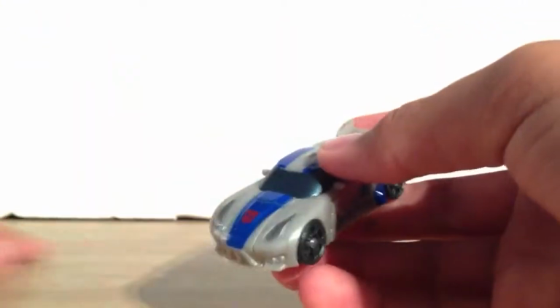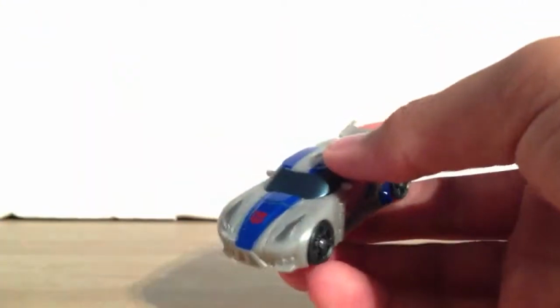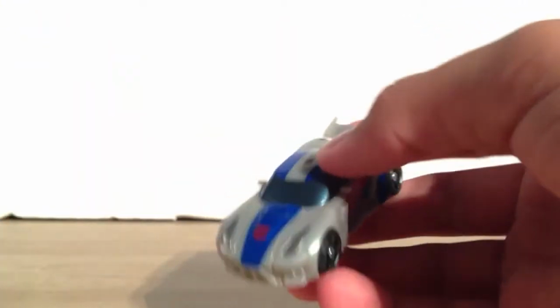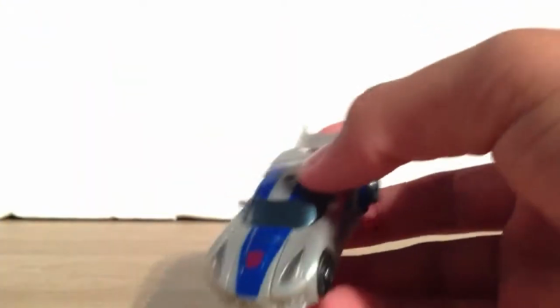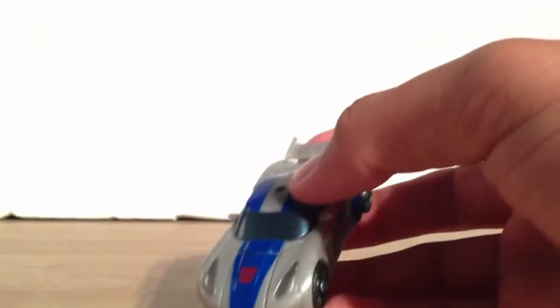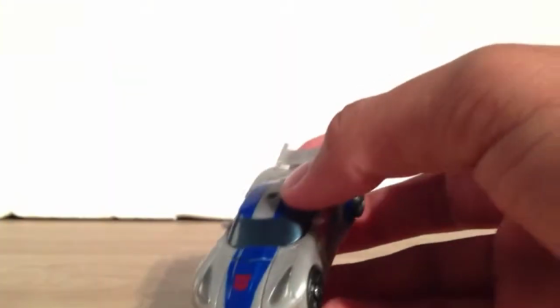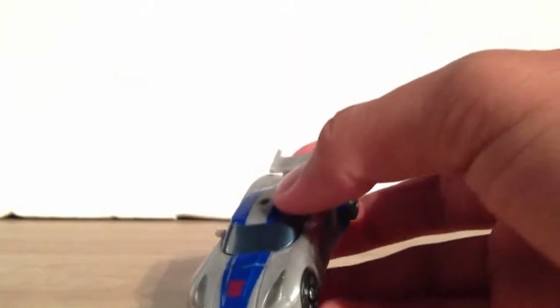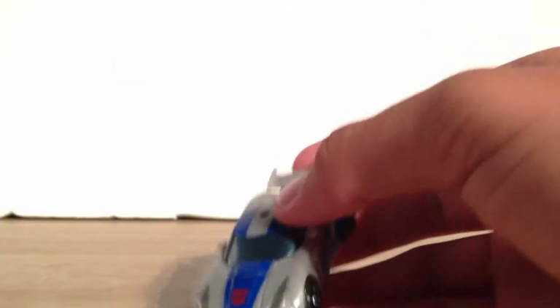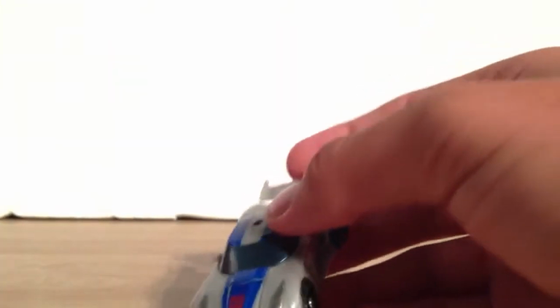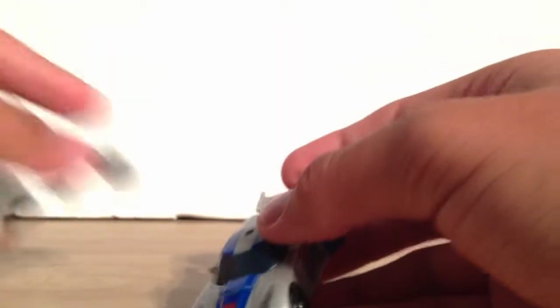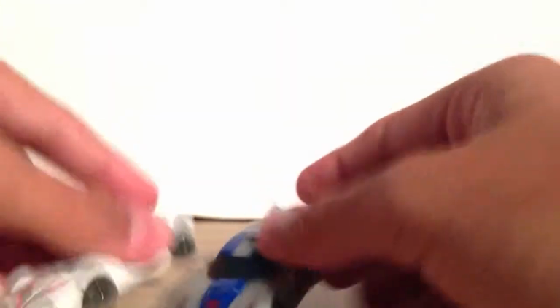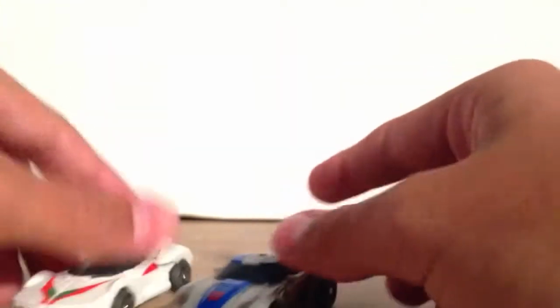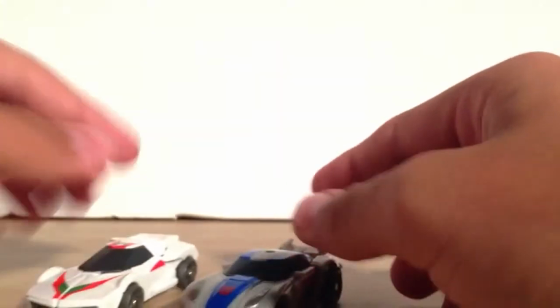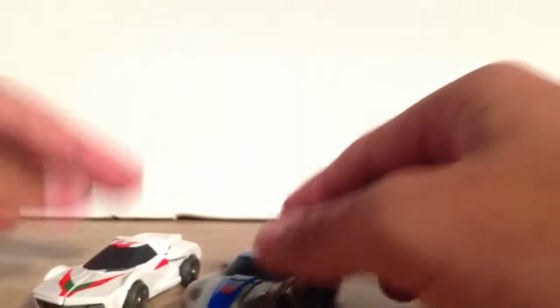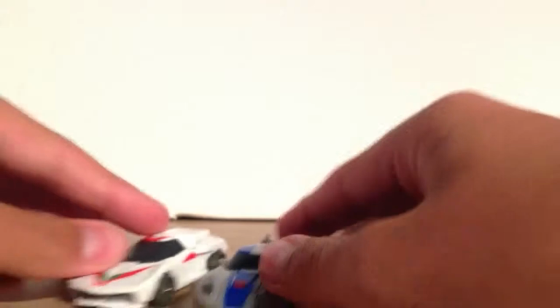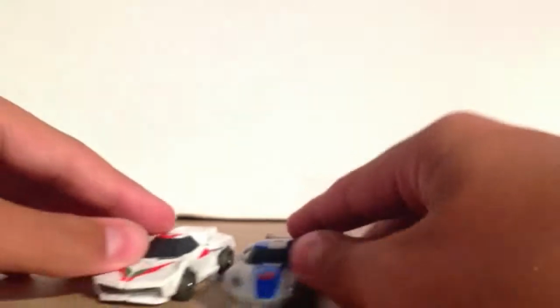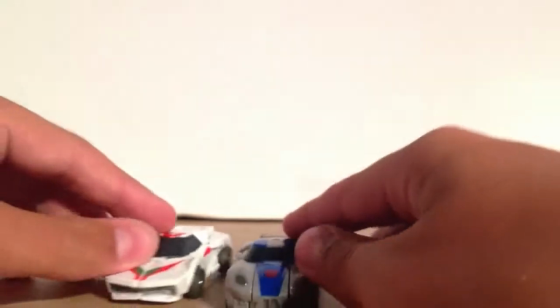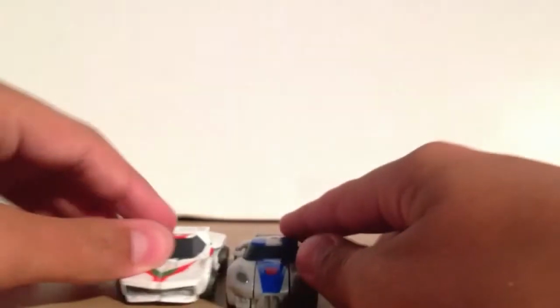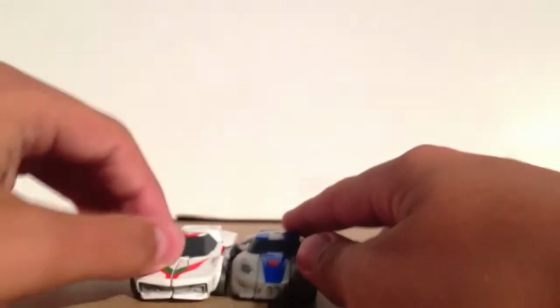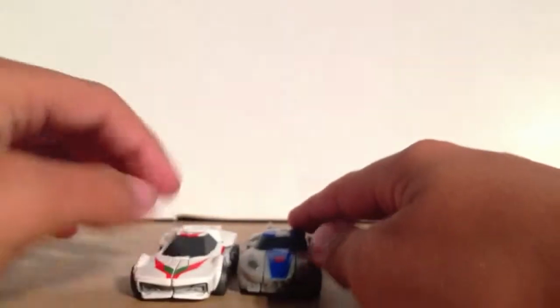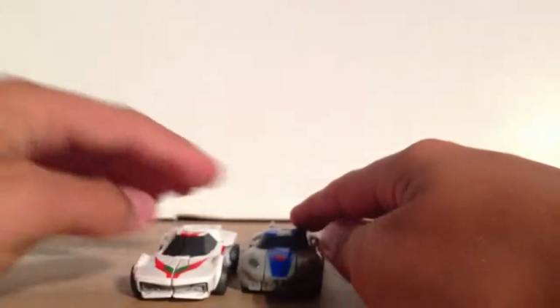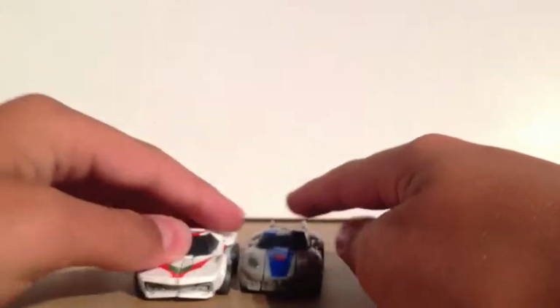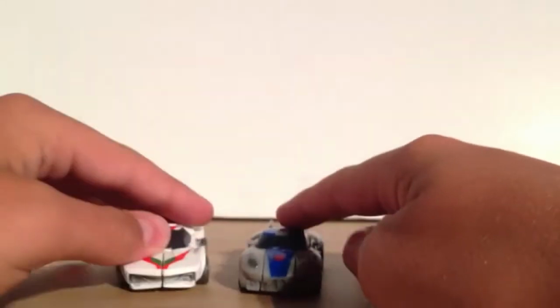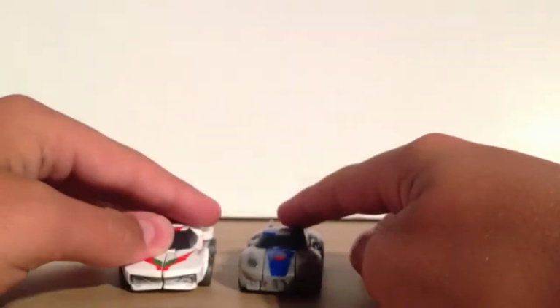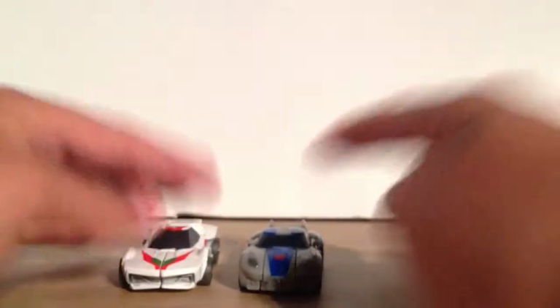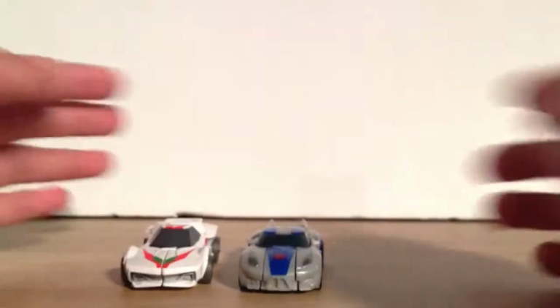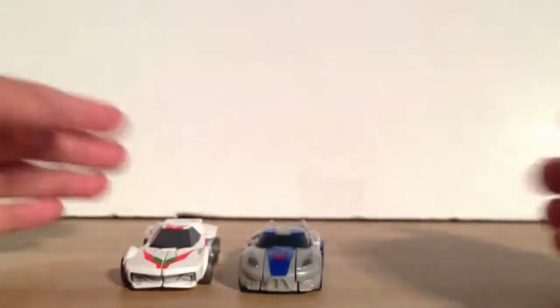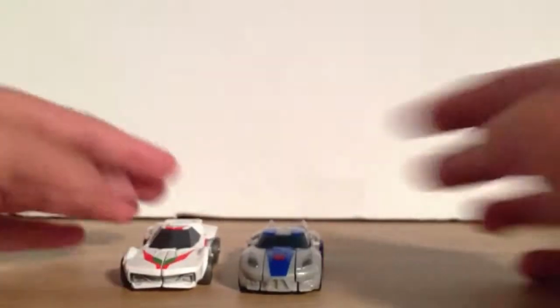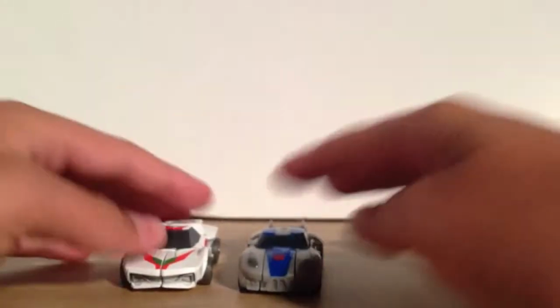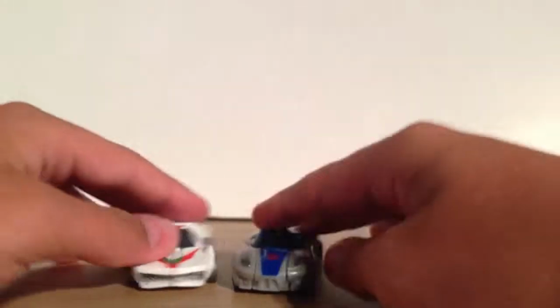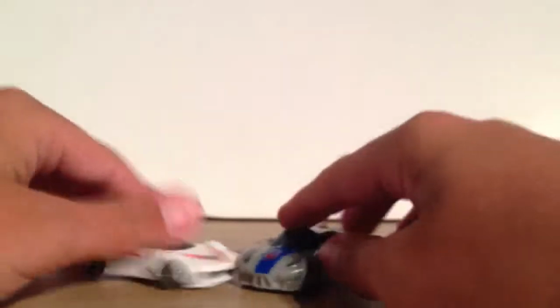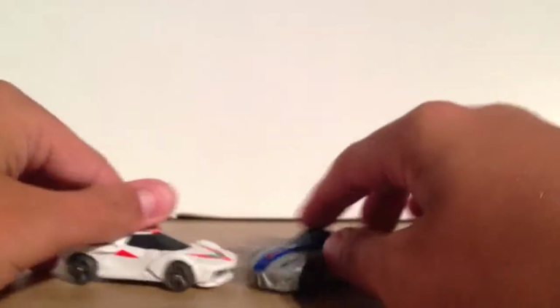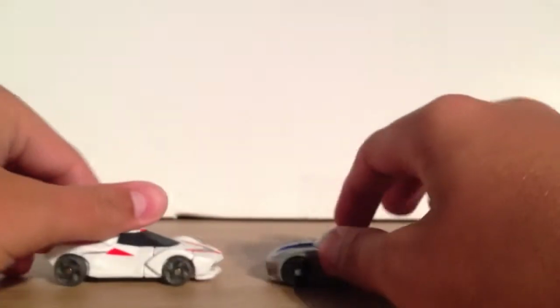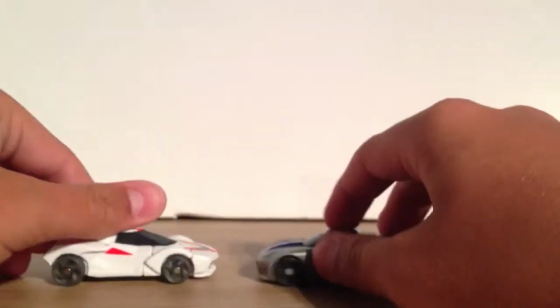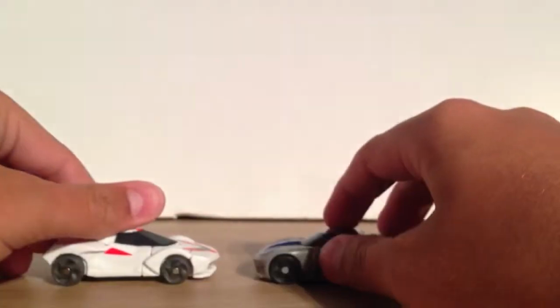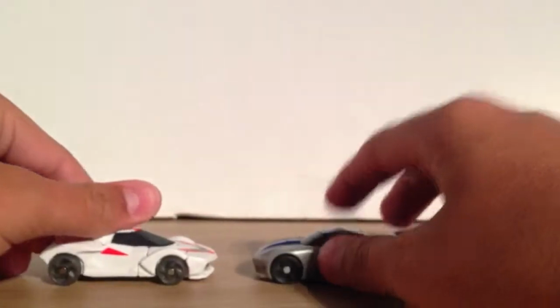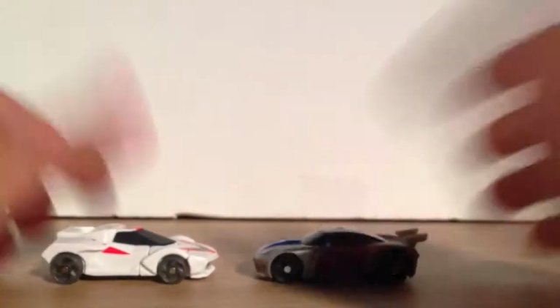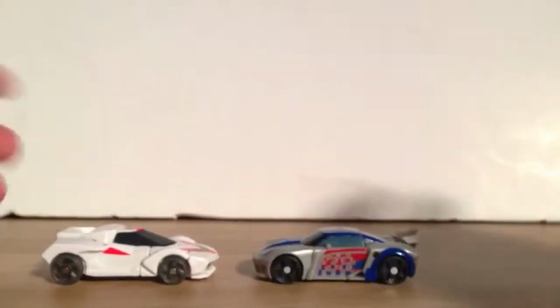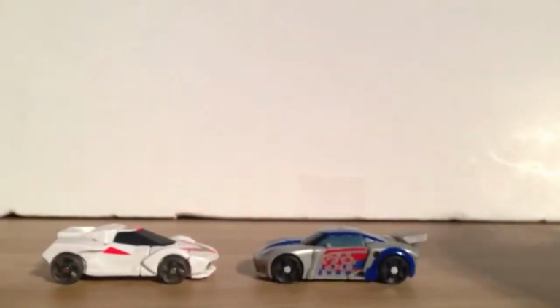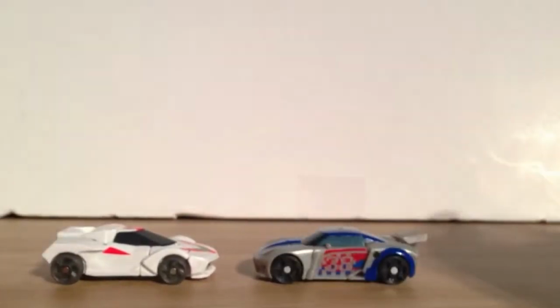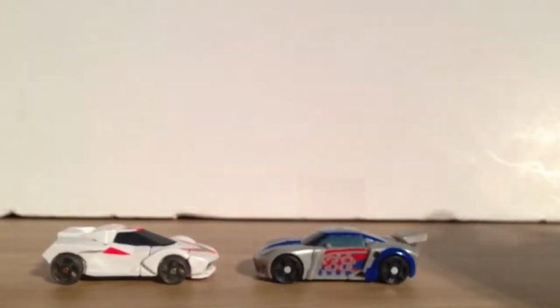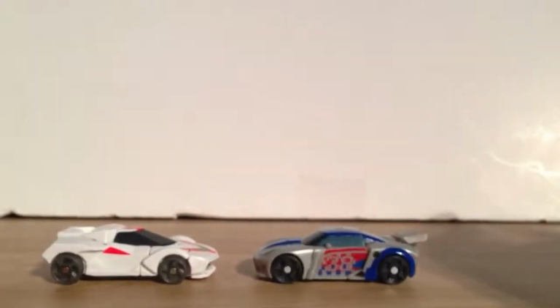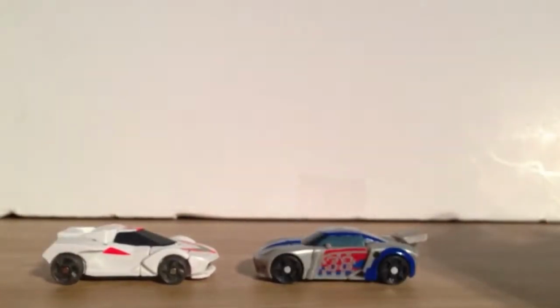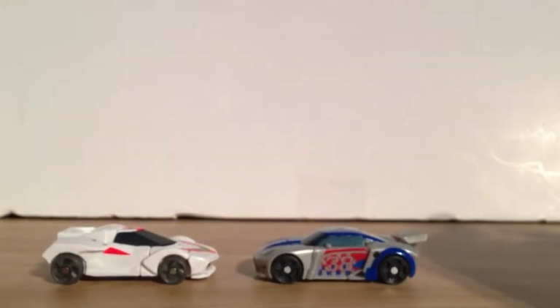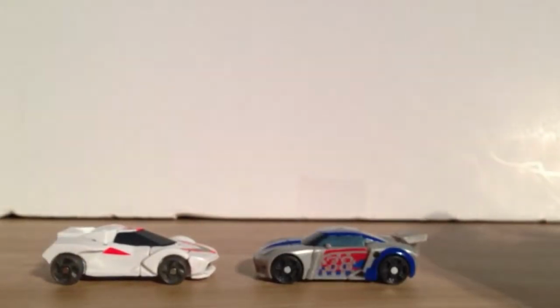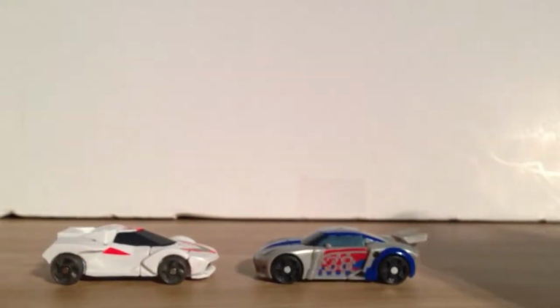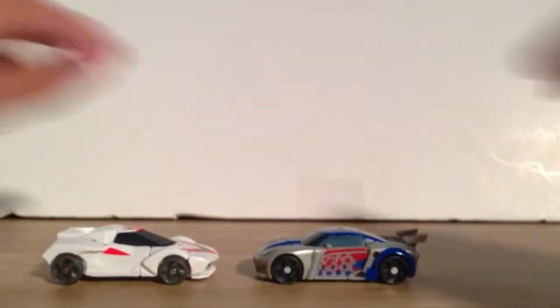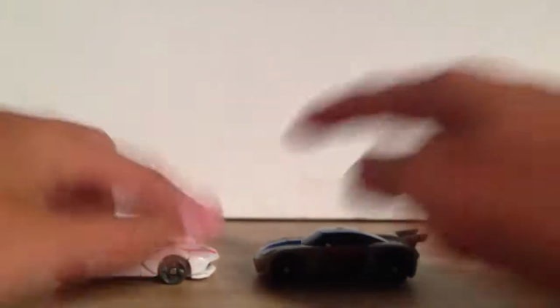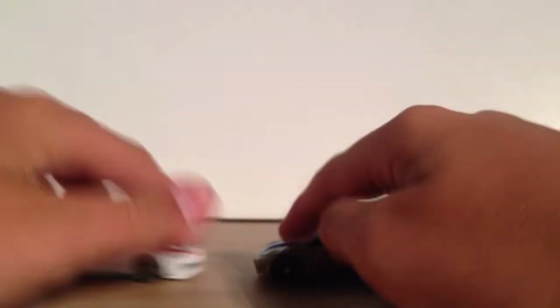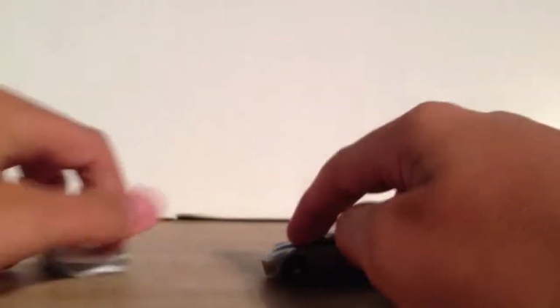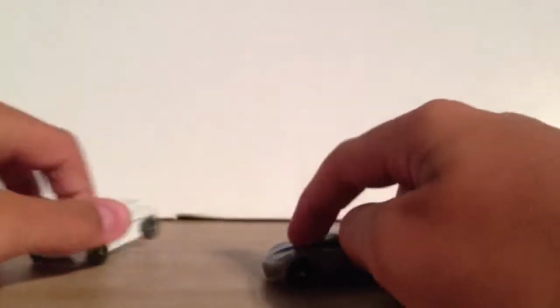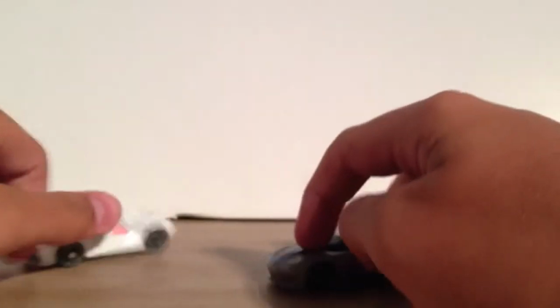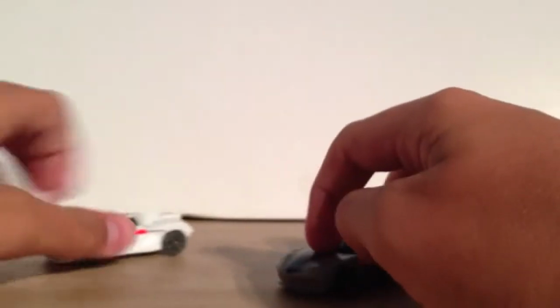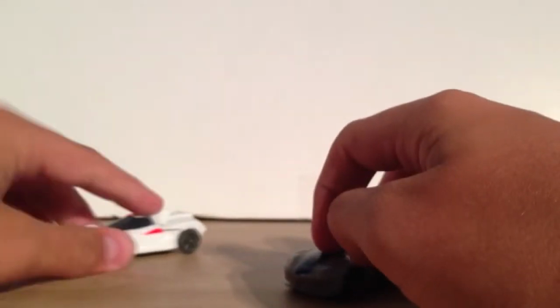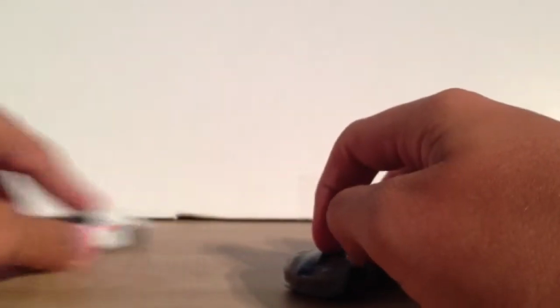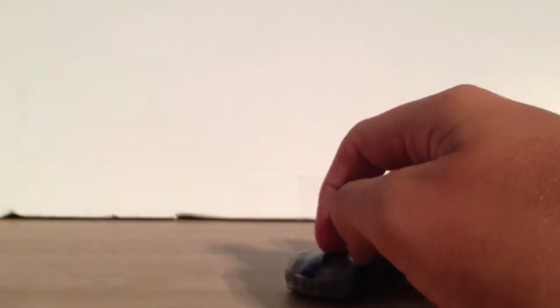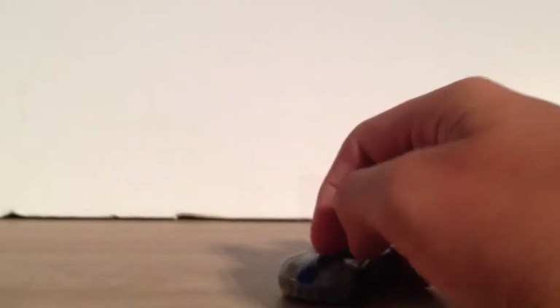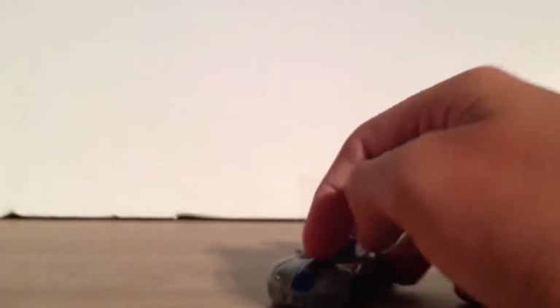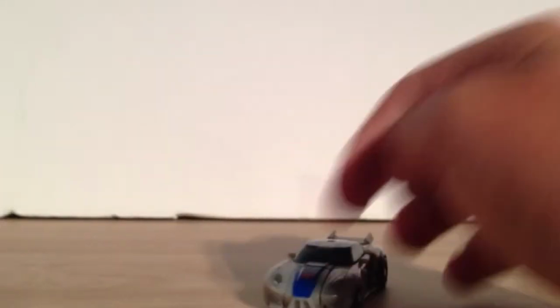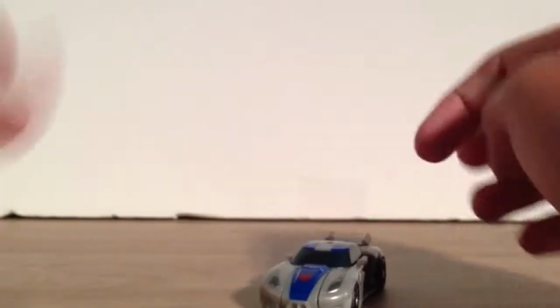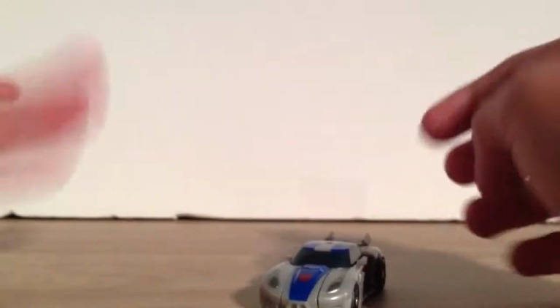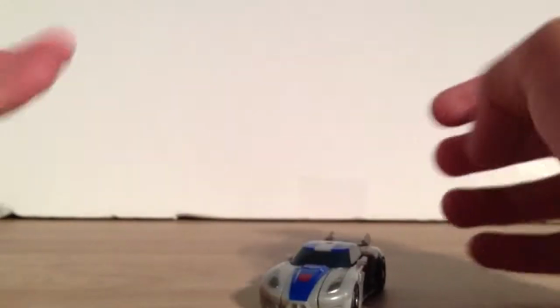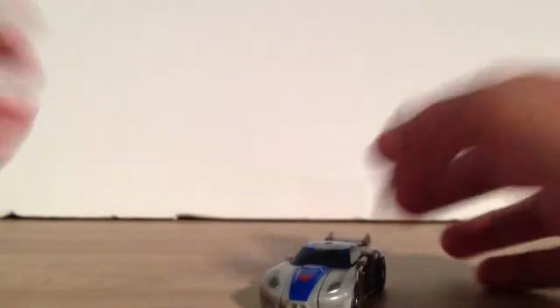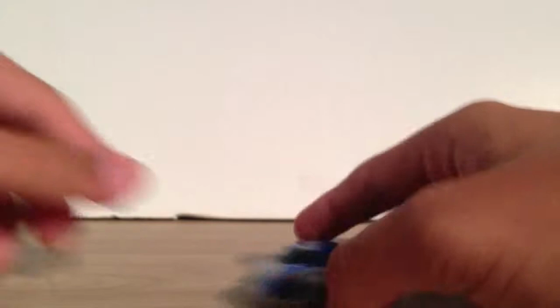Here he is again with Wheeljack so you can see the size comparison. He's a car.